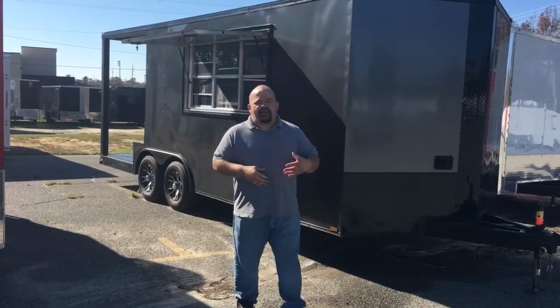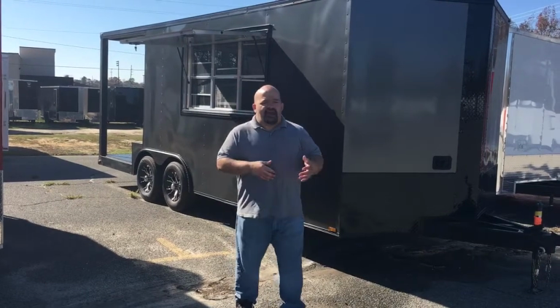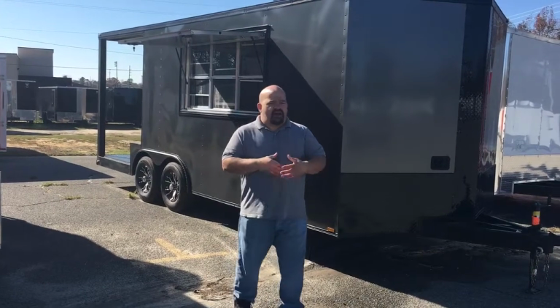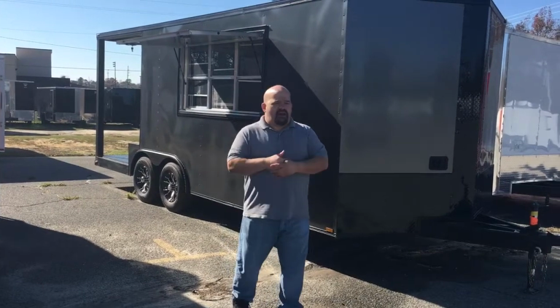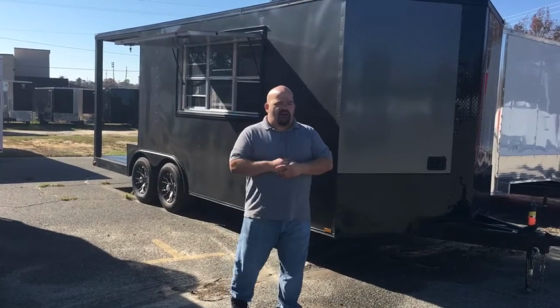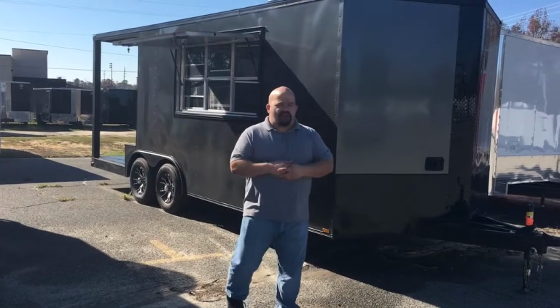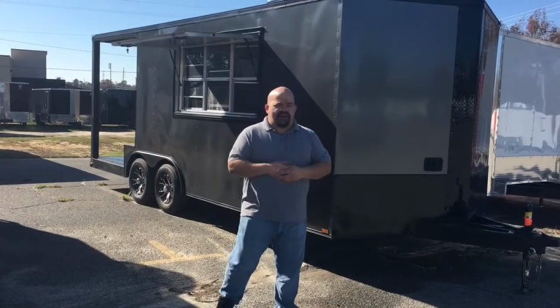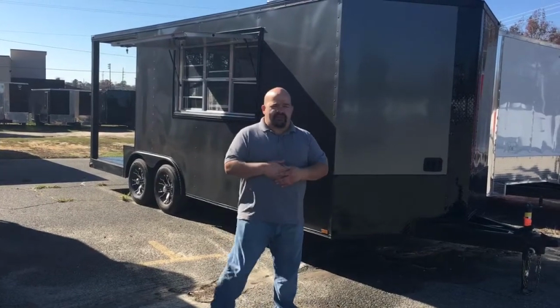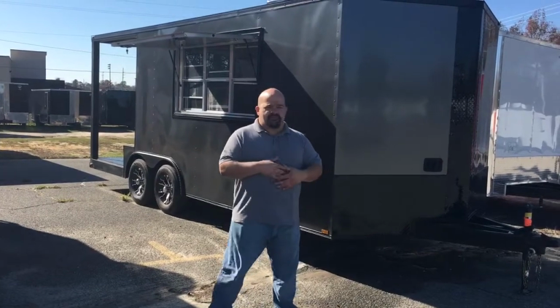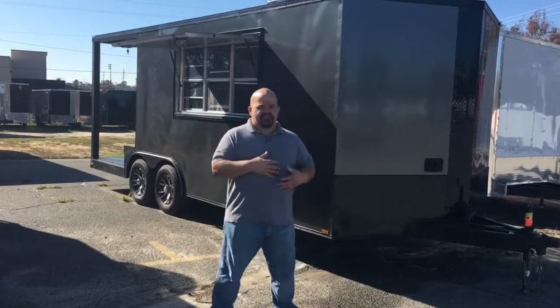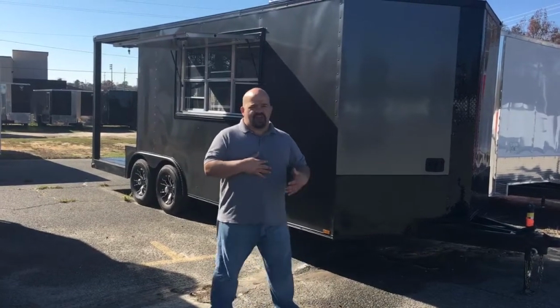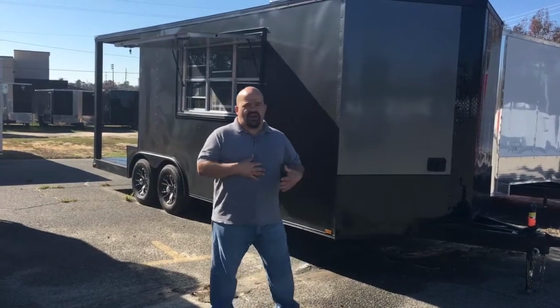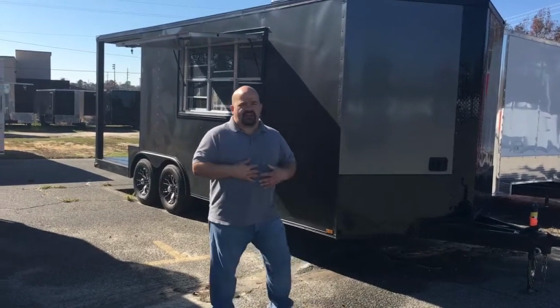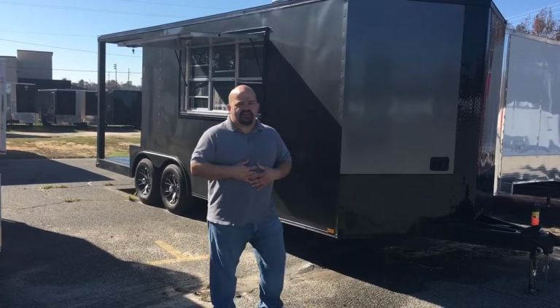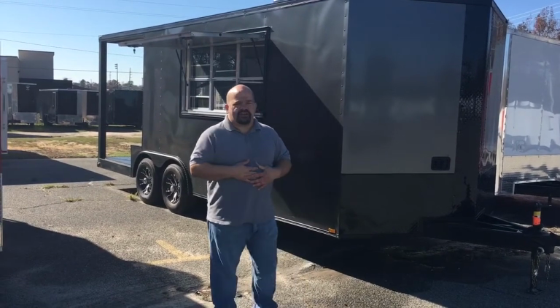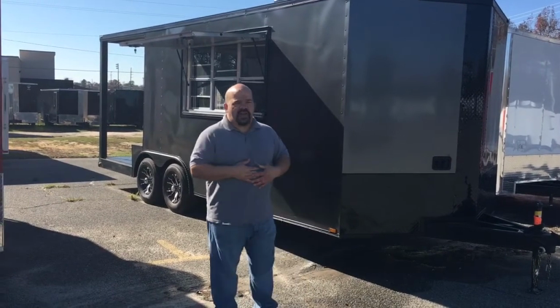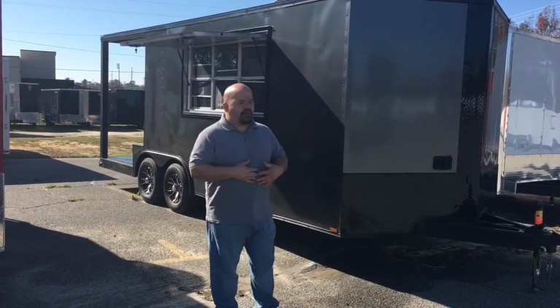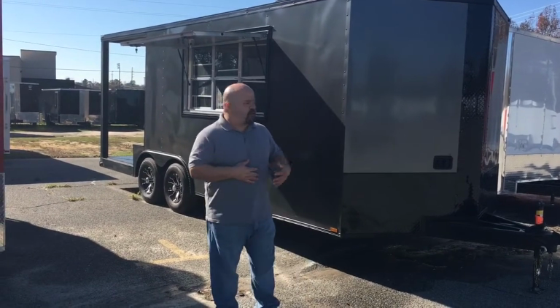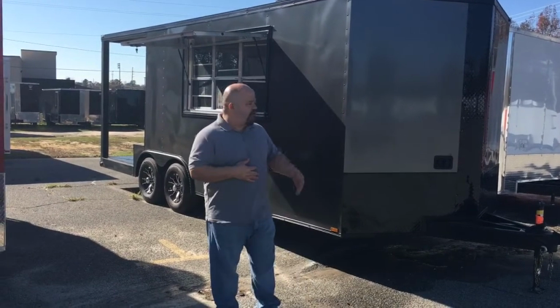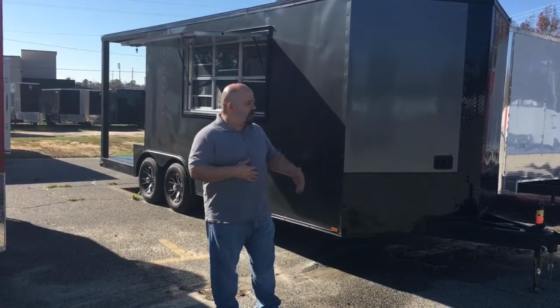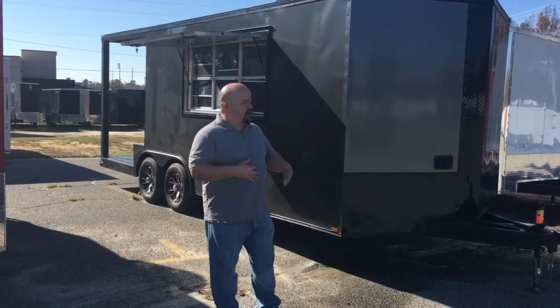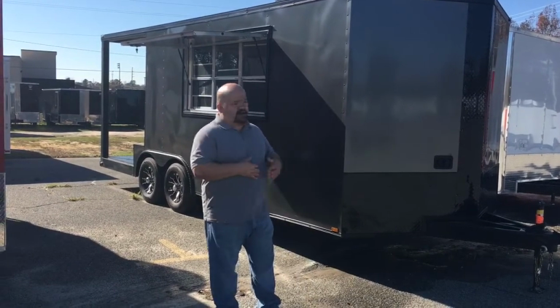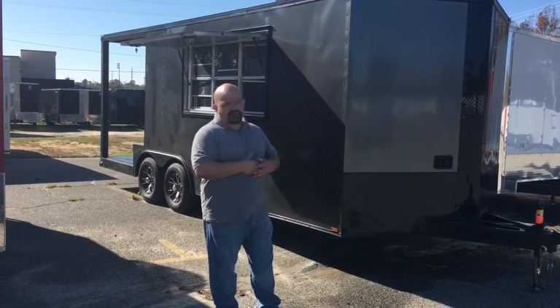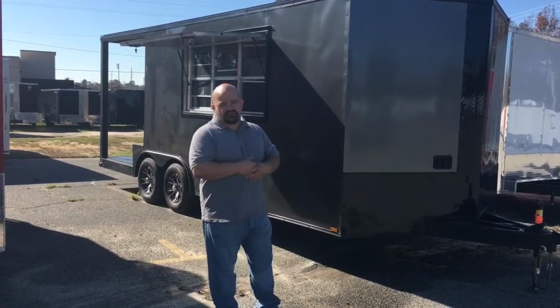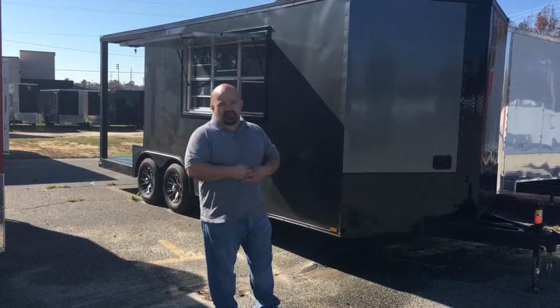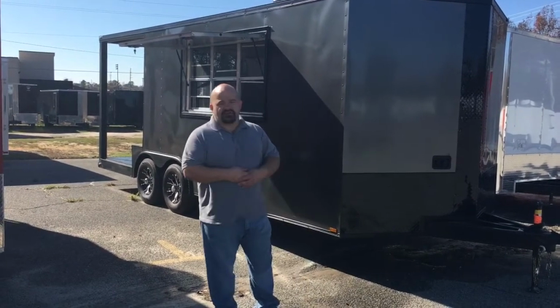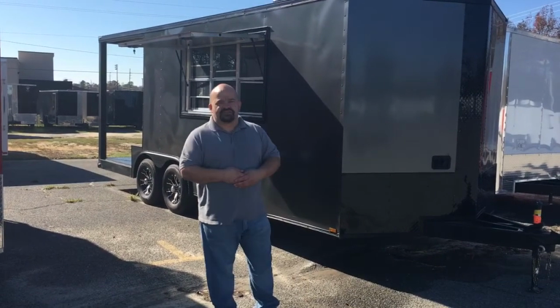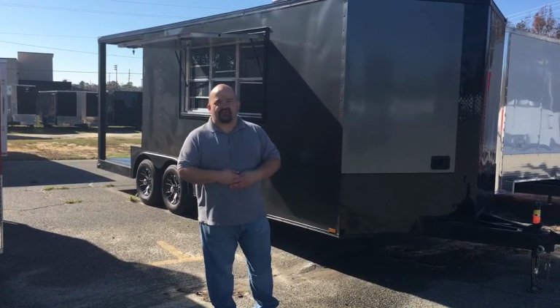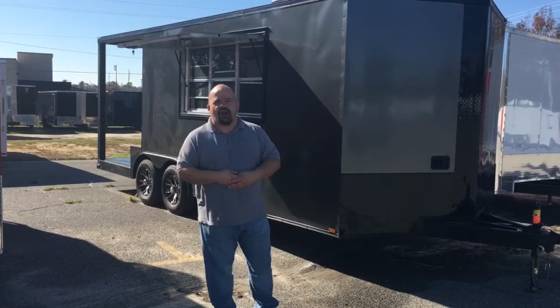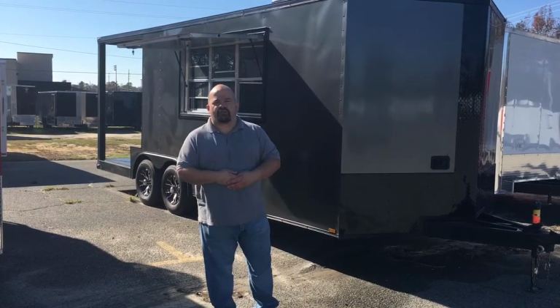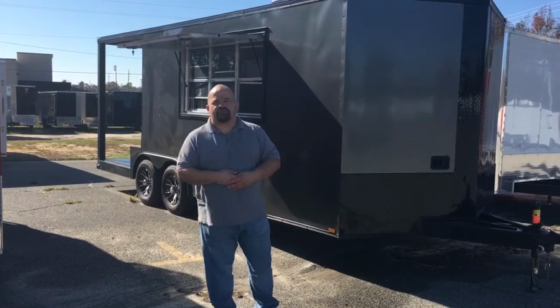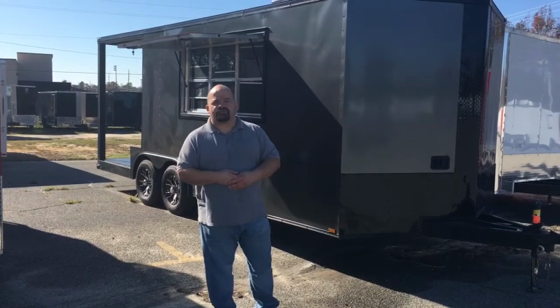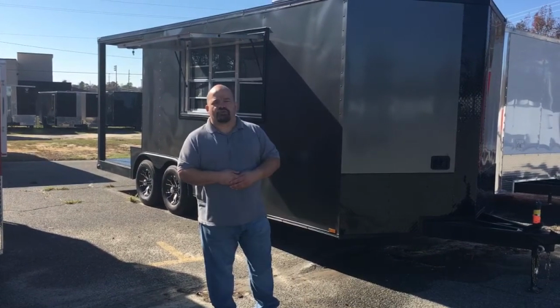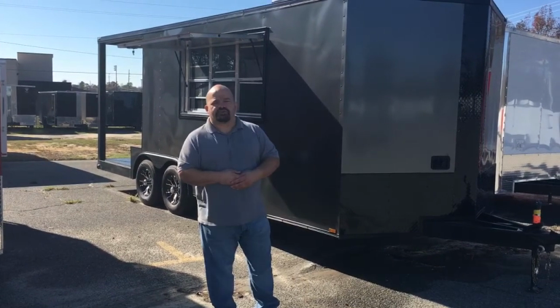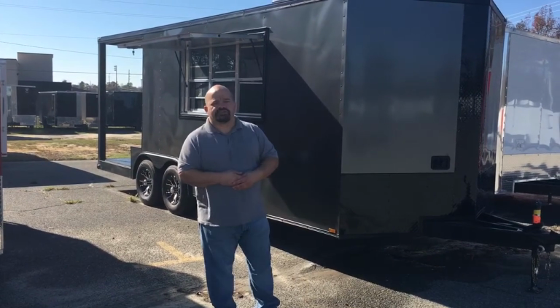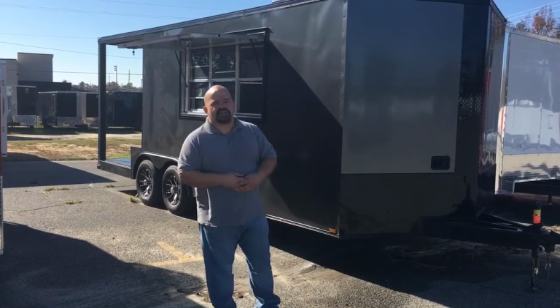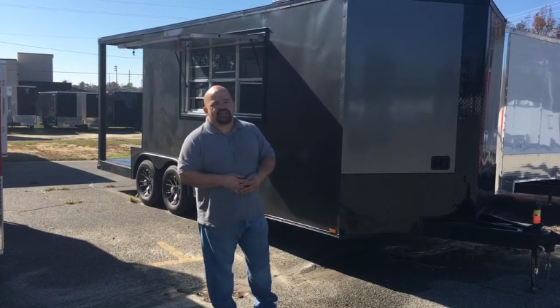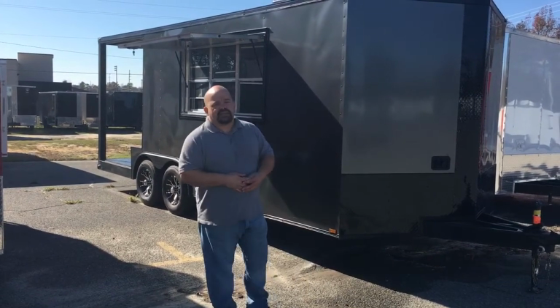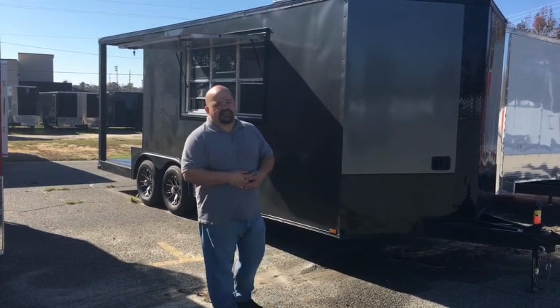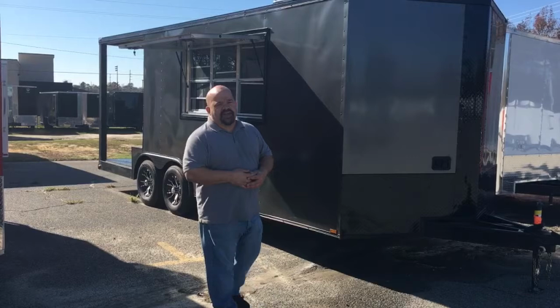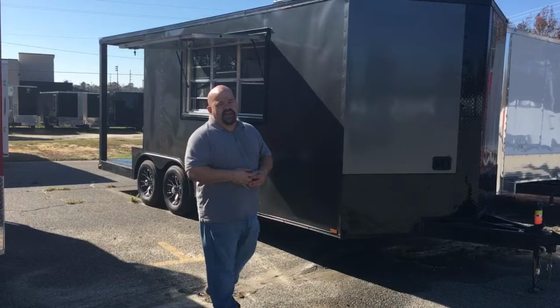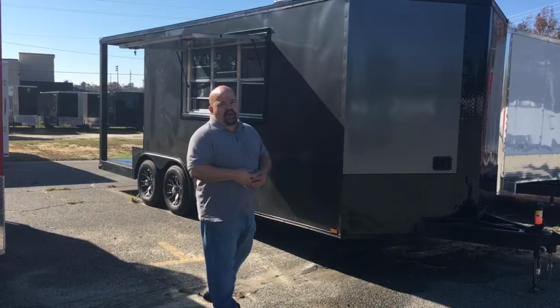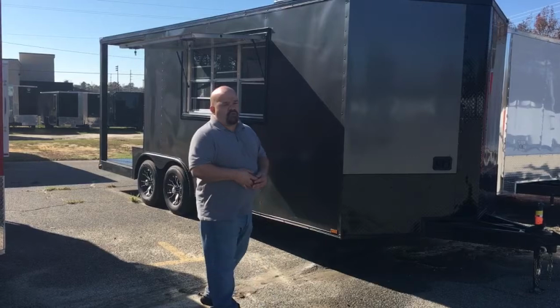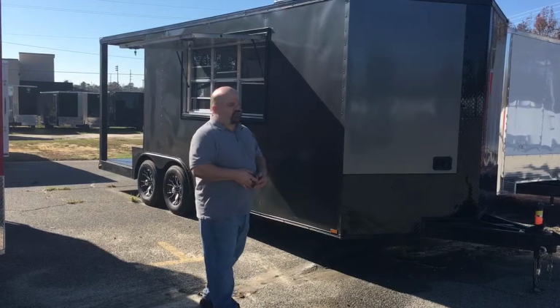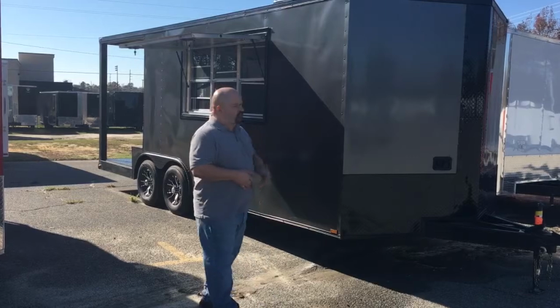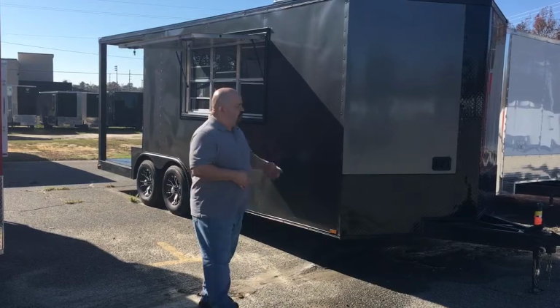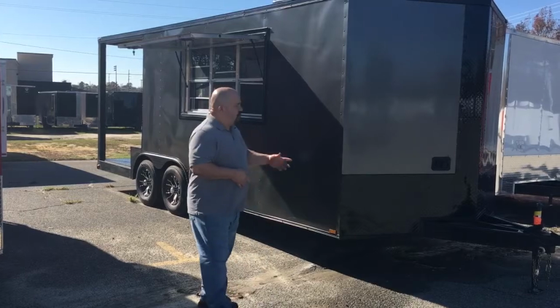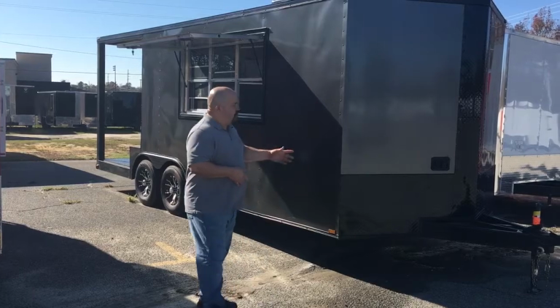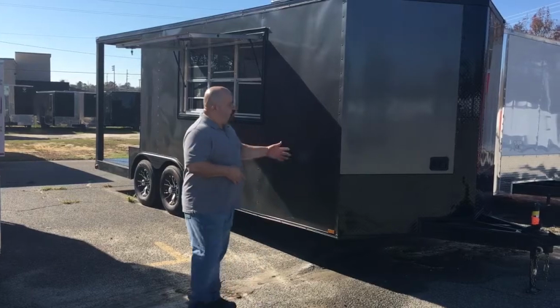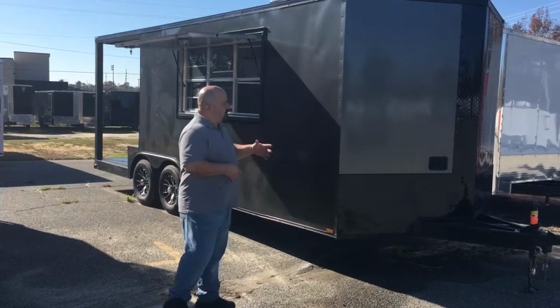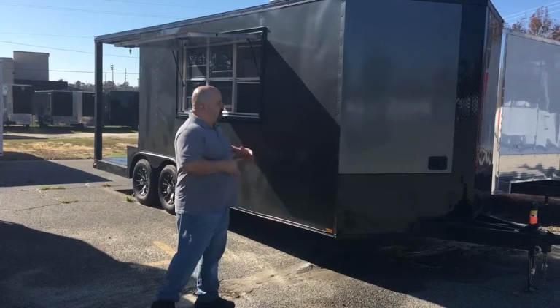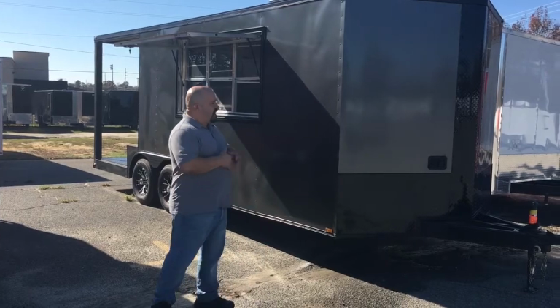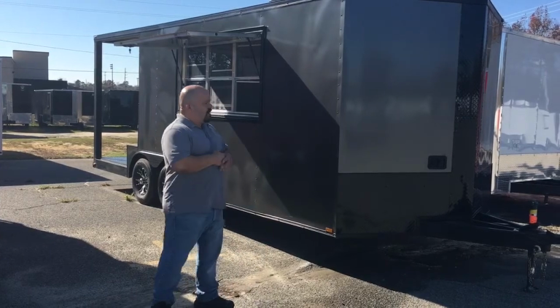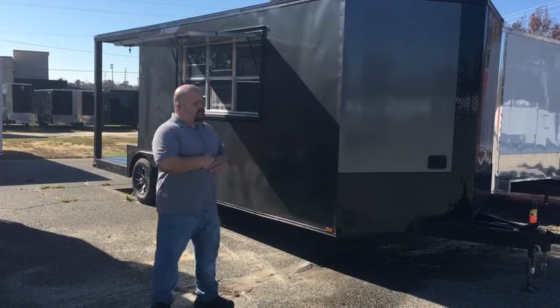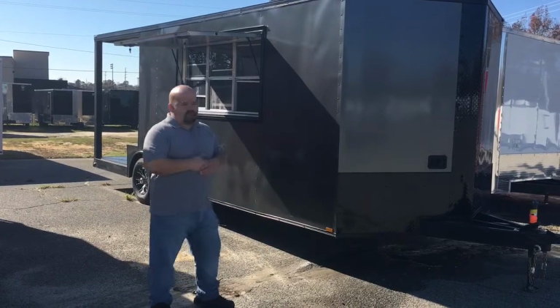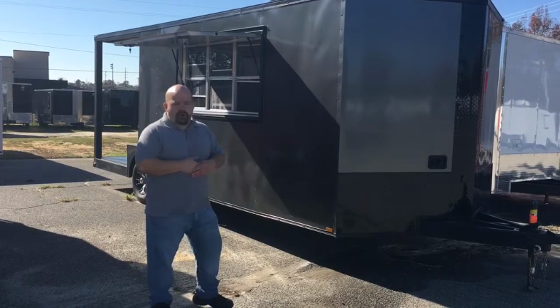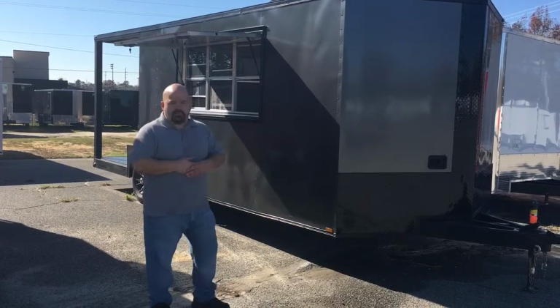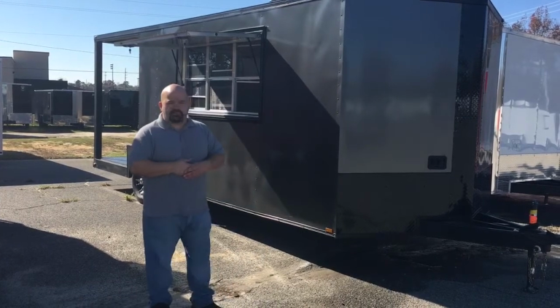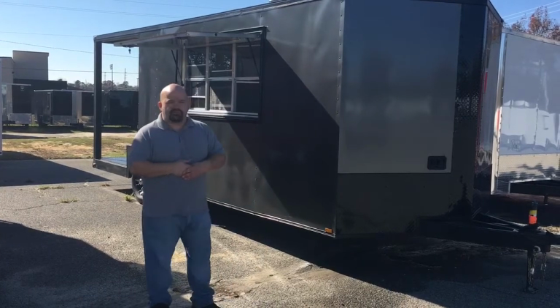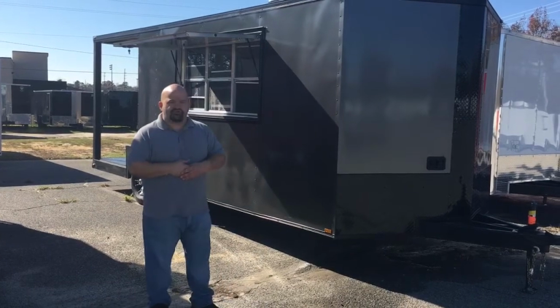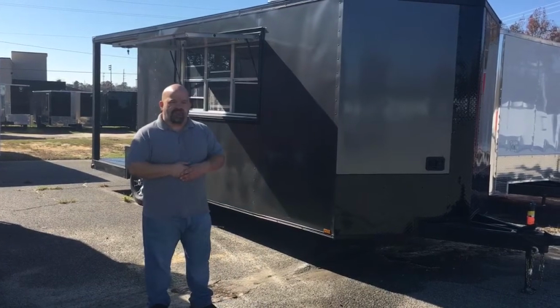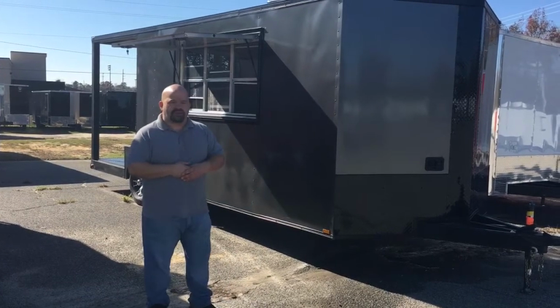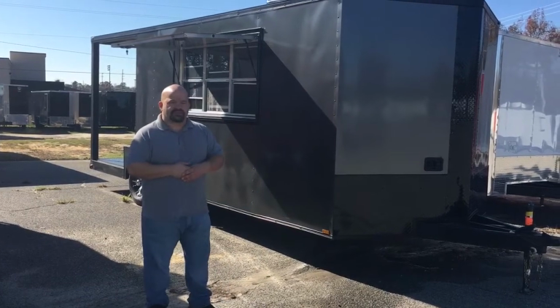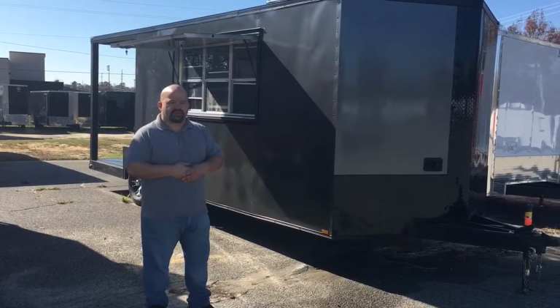Hey y'all, my name is Johnny. I'm at WOW Cargo Trailers in Cochrane, Georgia. Today I want to show you one of our barbecue trailers.